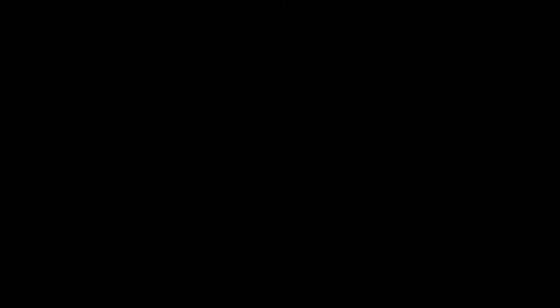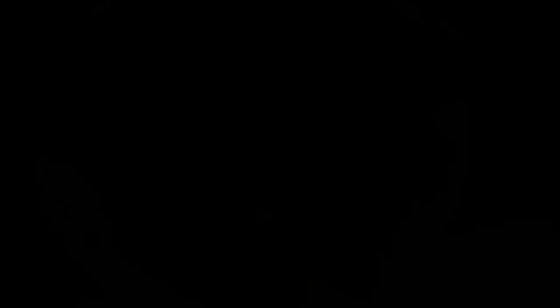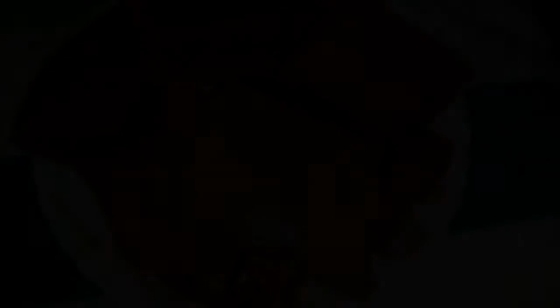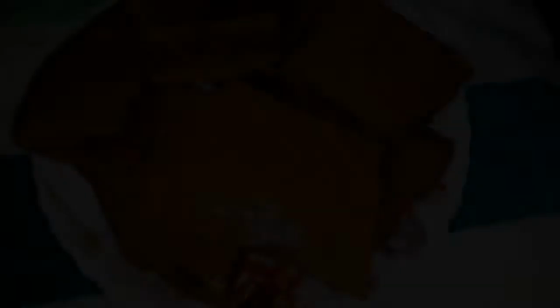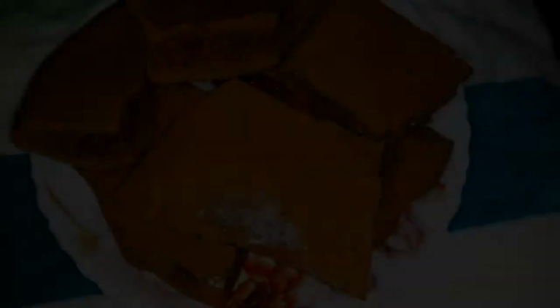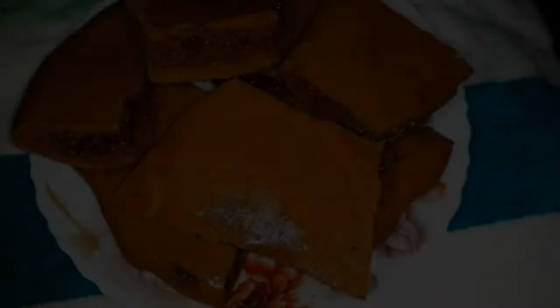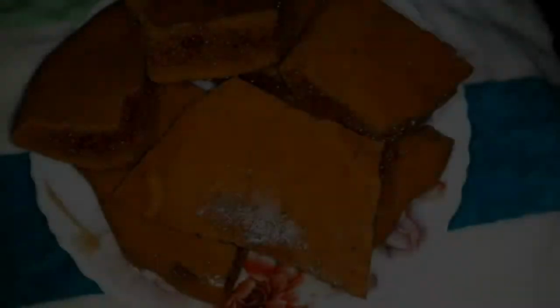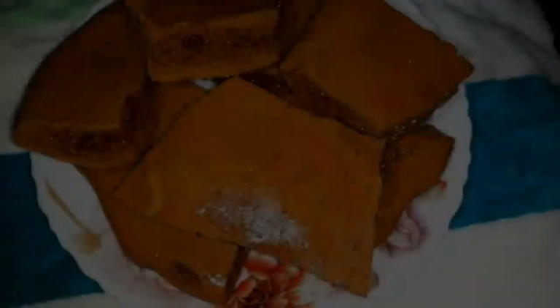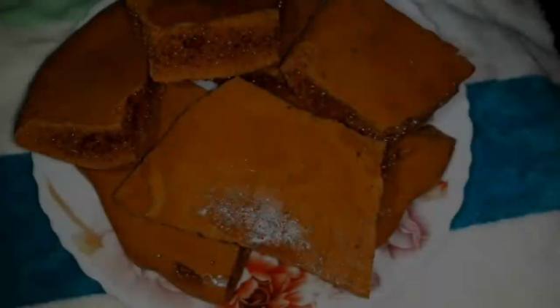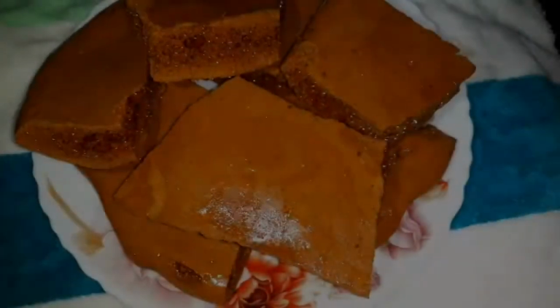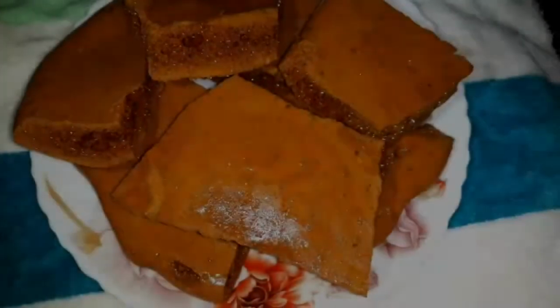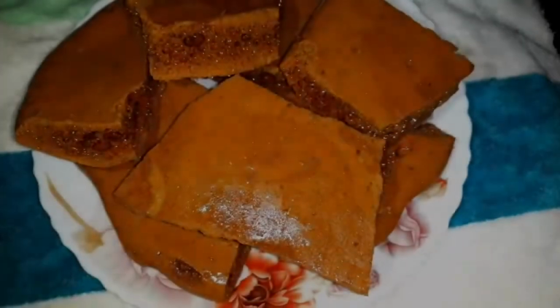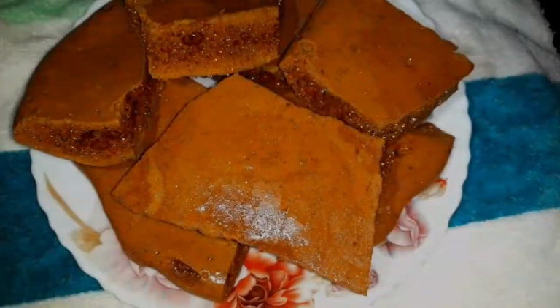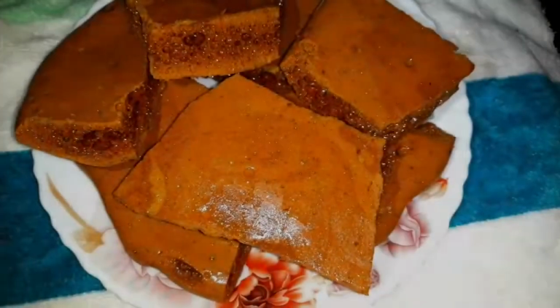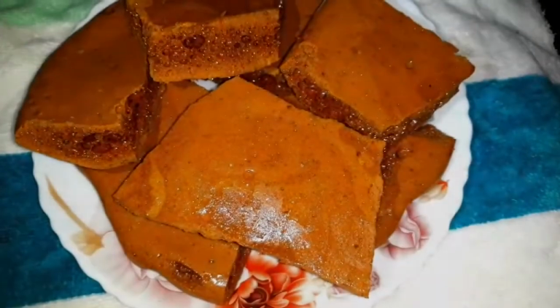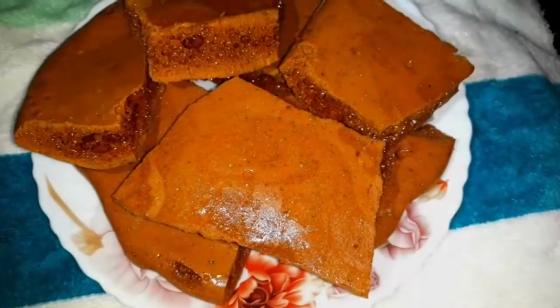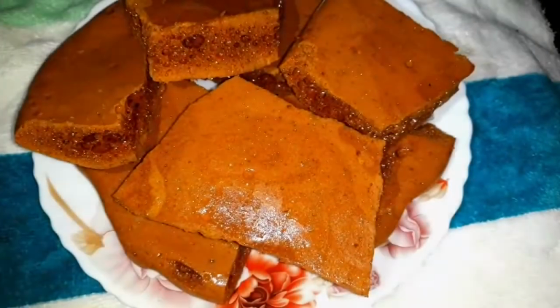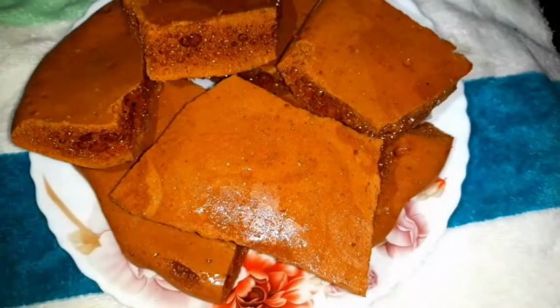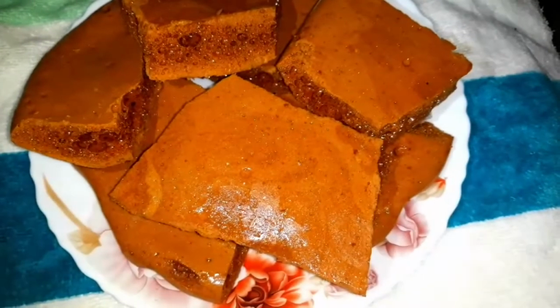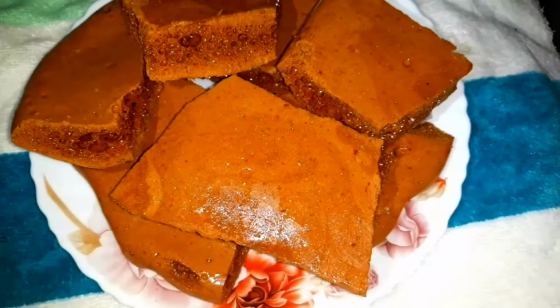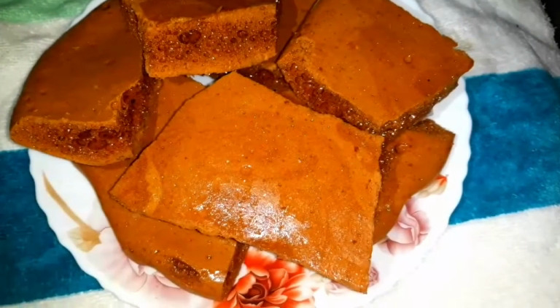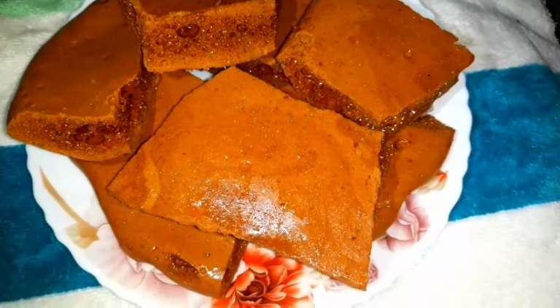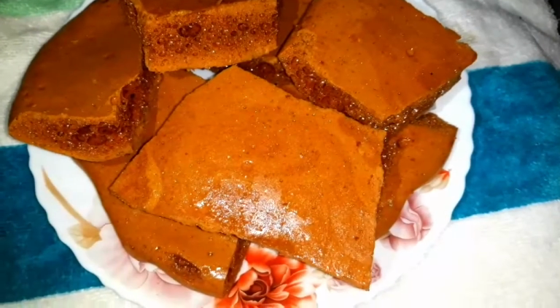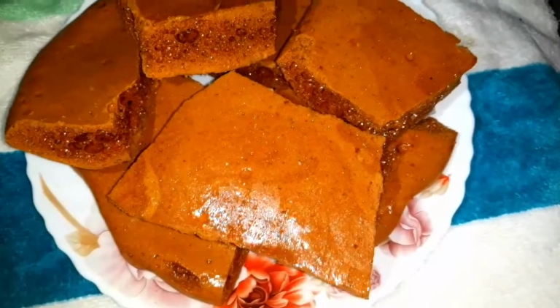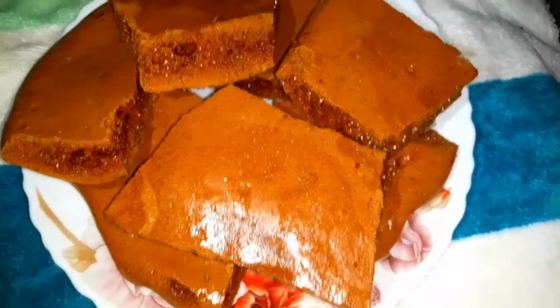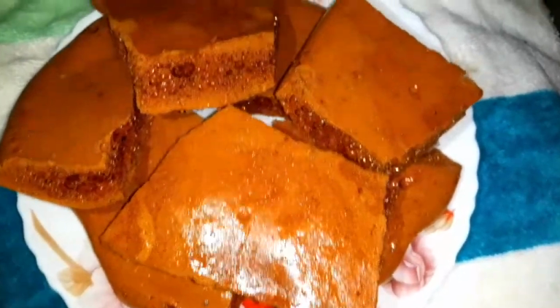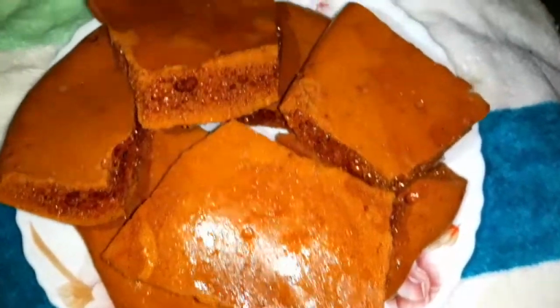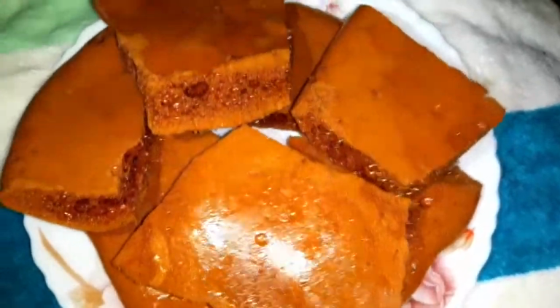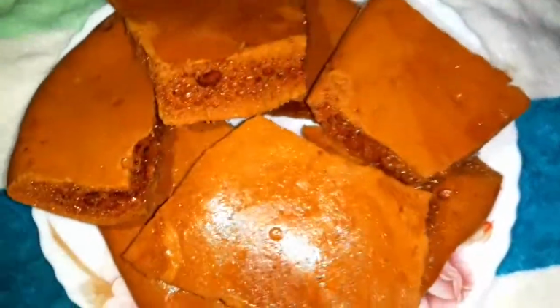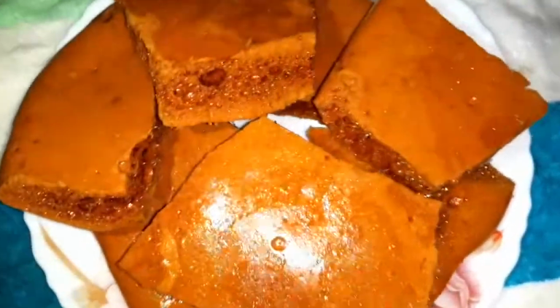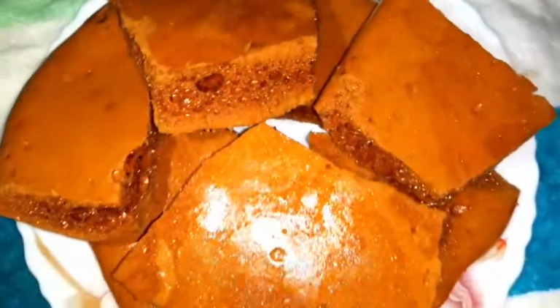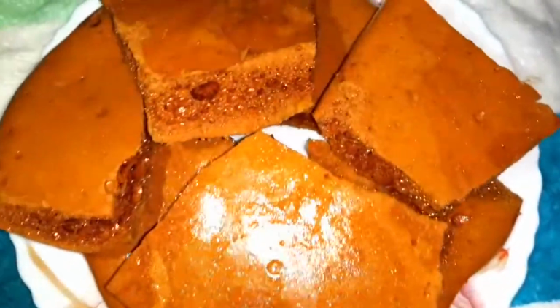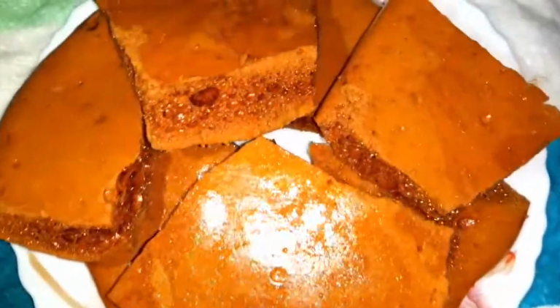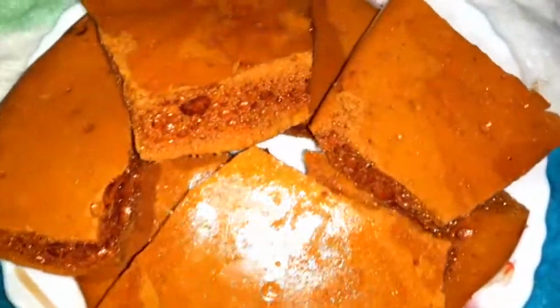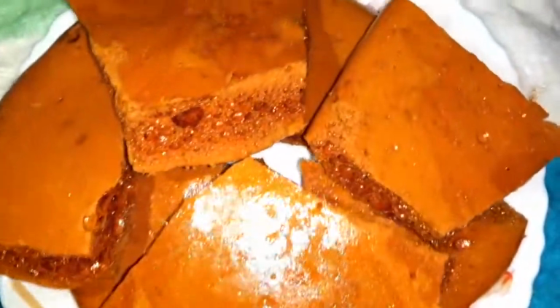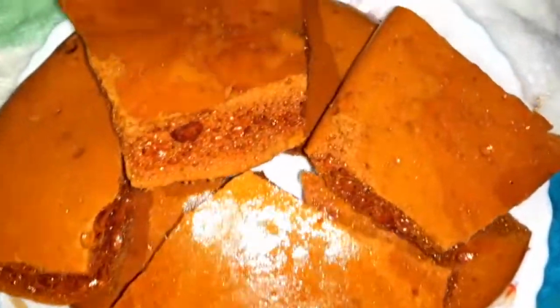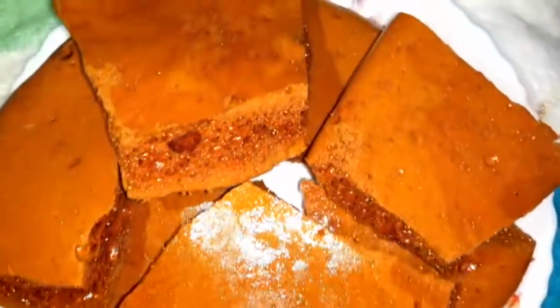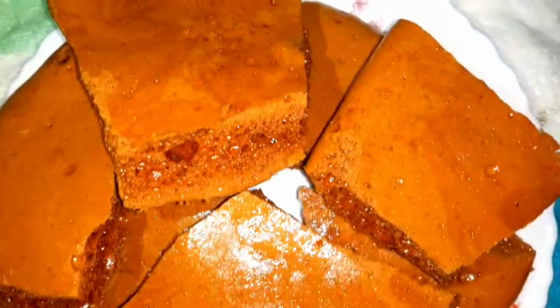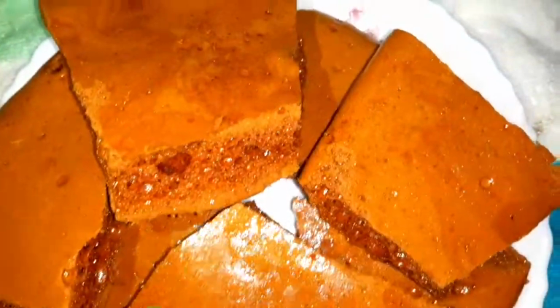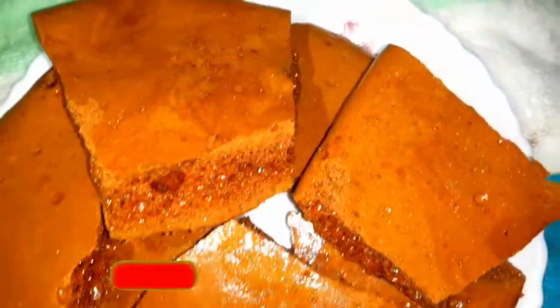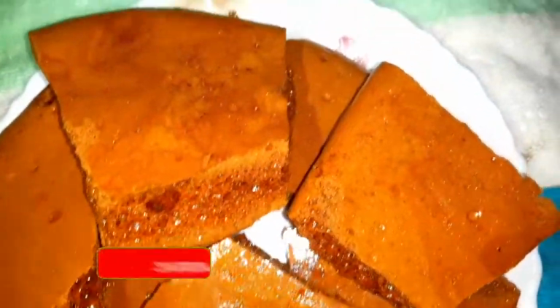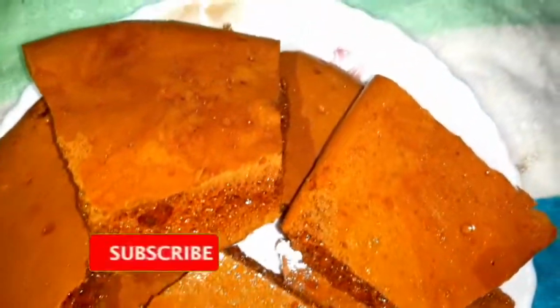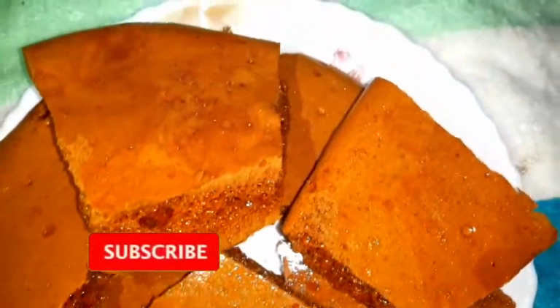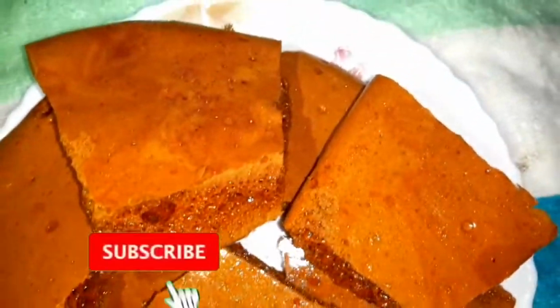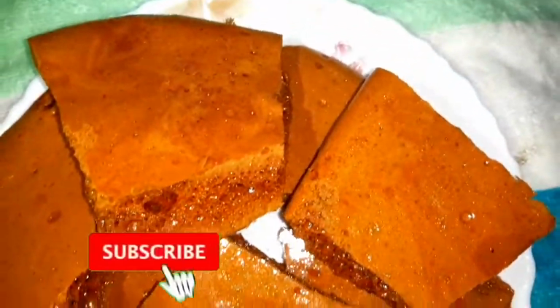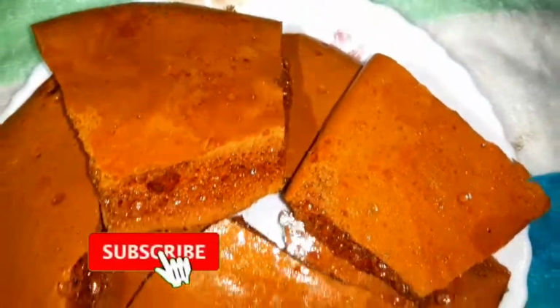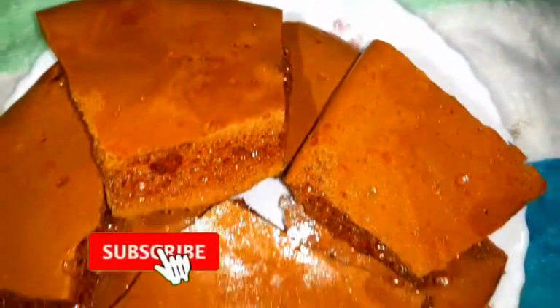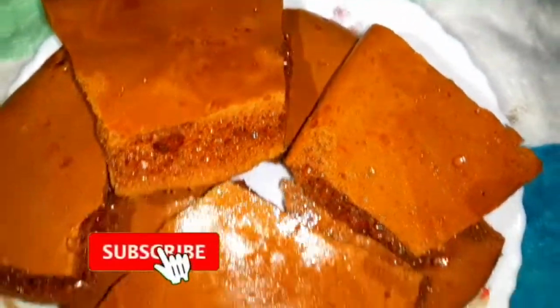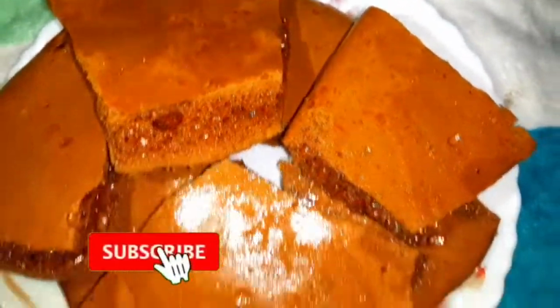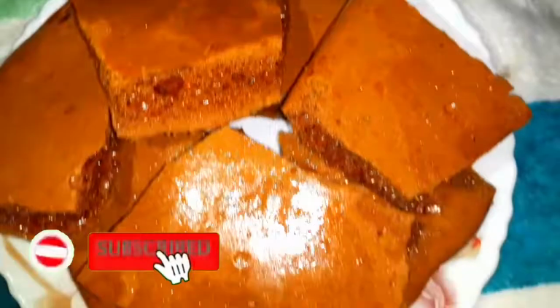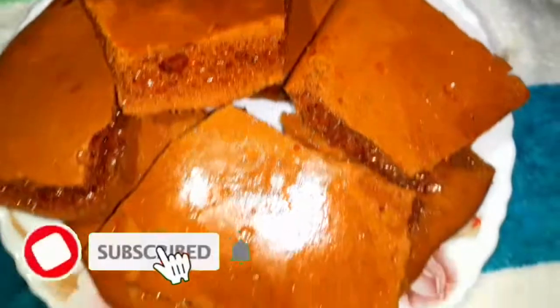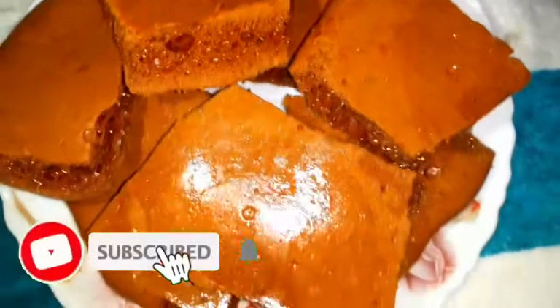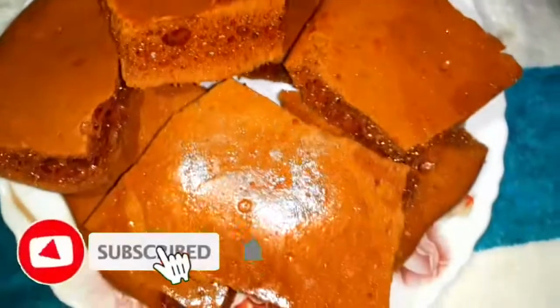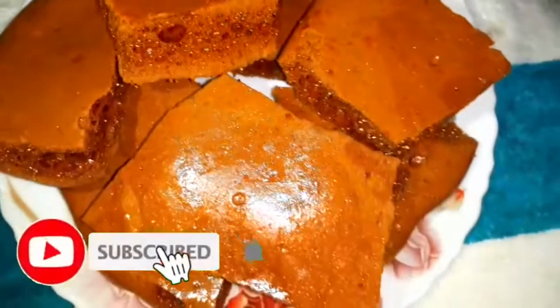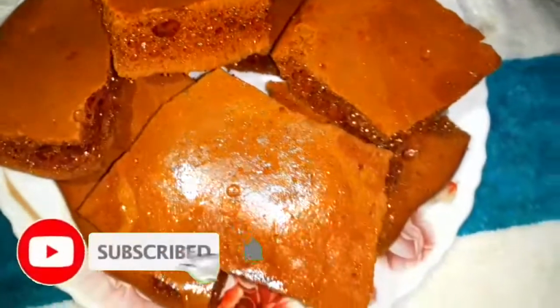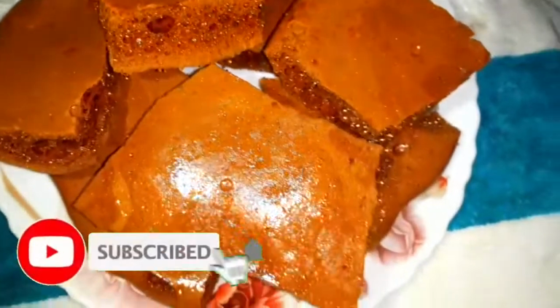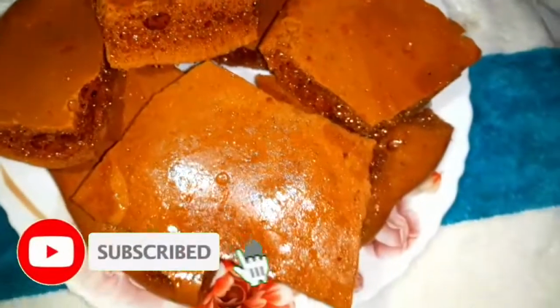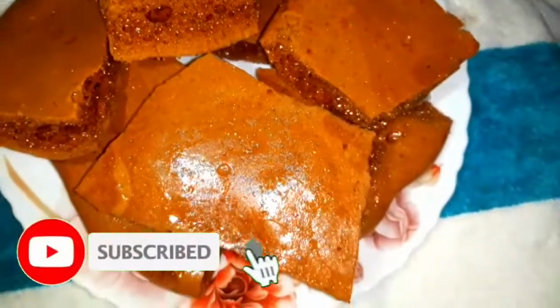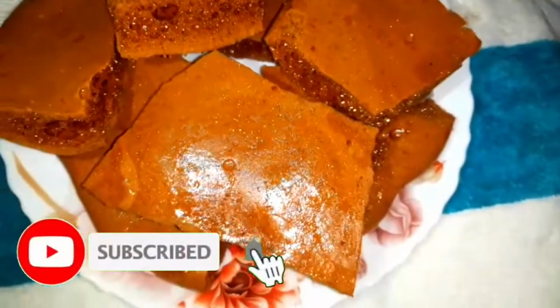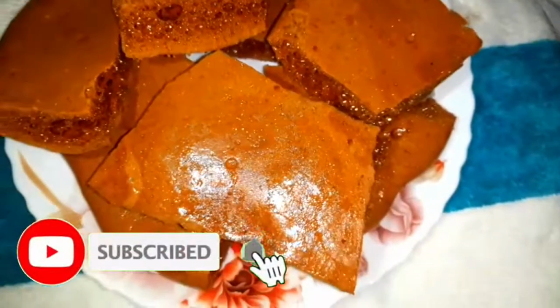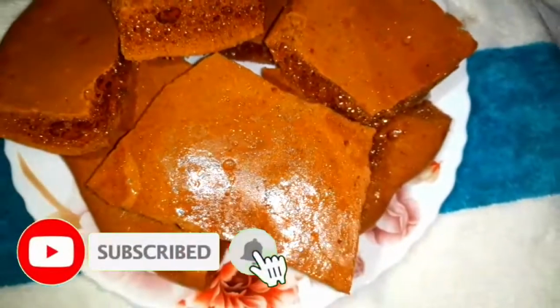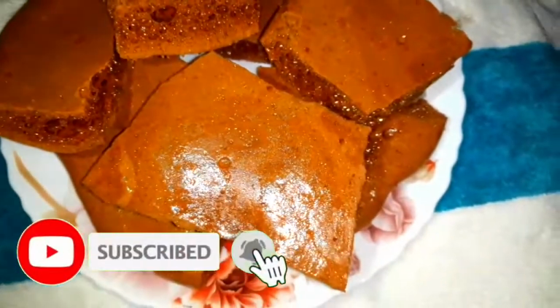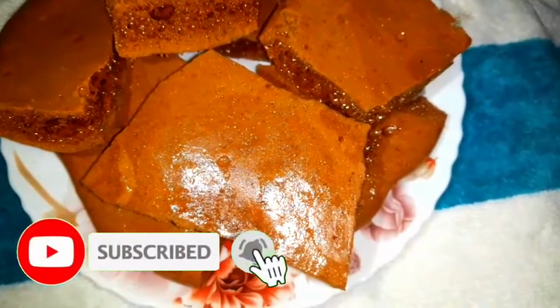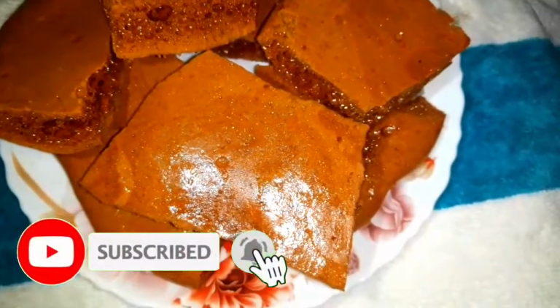Hello everyone. Assalamualaikum. Welcome back to my Jays Cooking Channel. I am going to share this recipe from my own country.